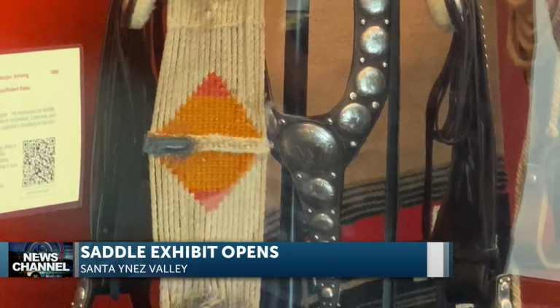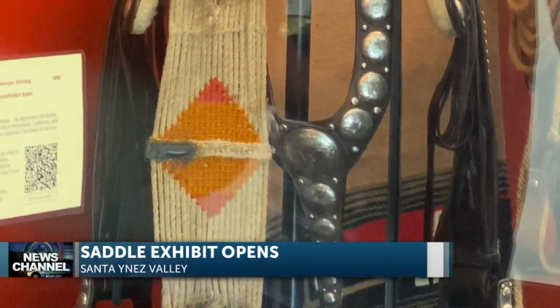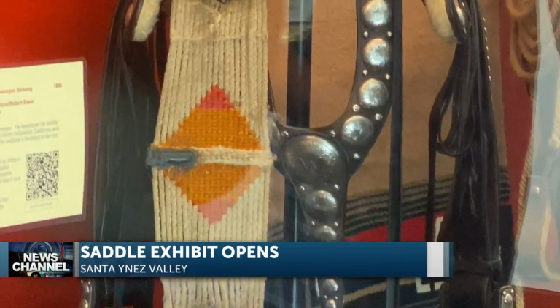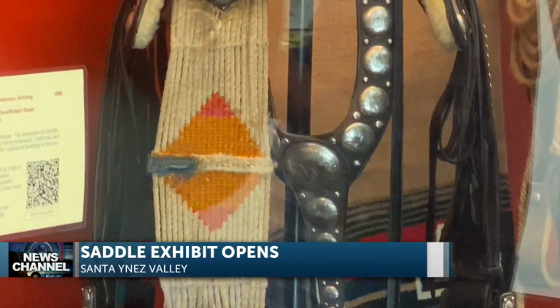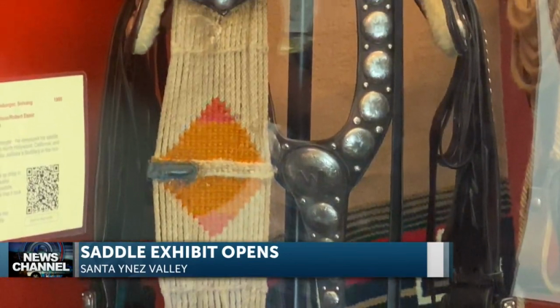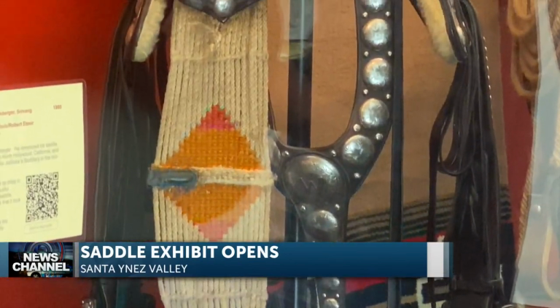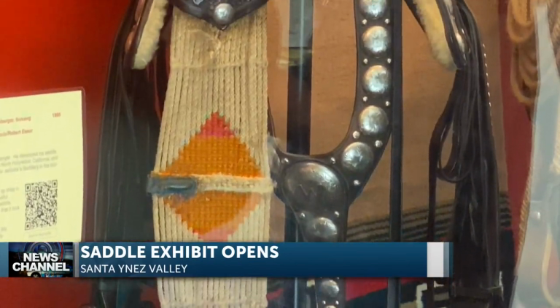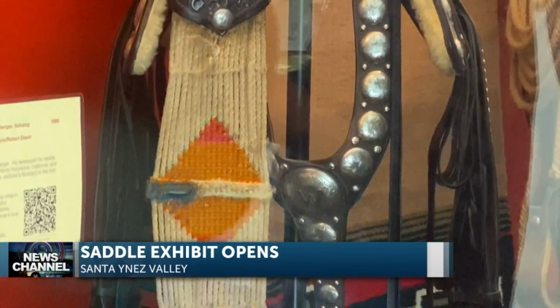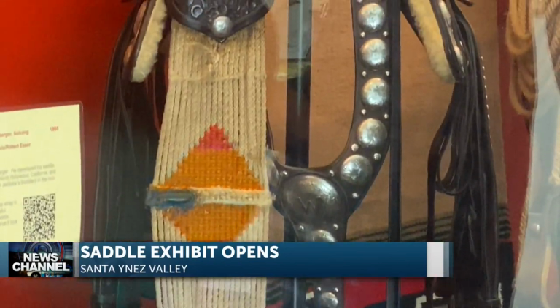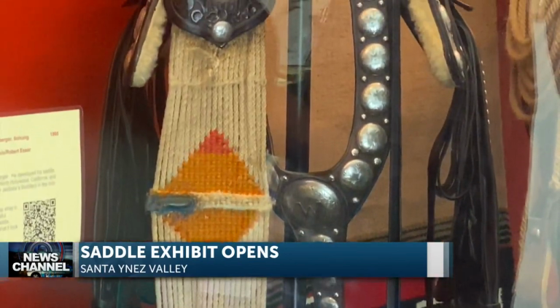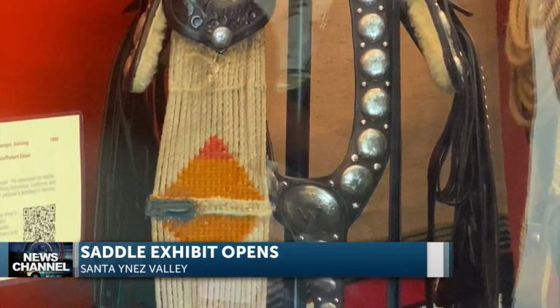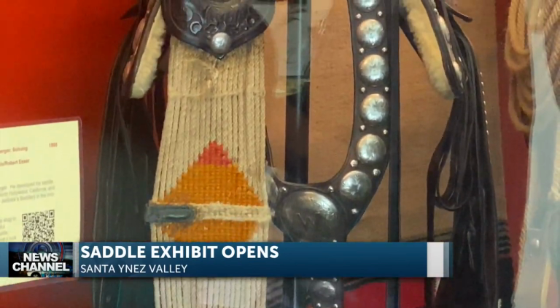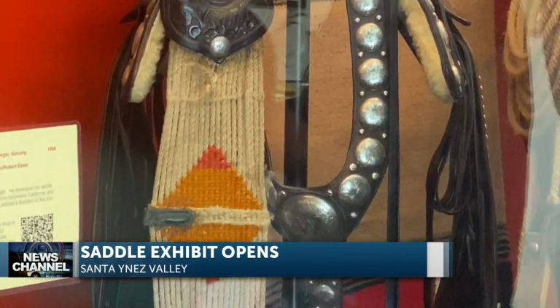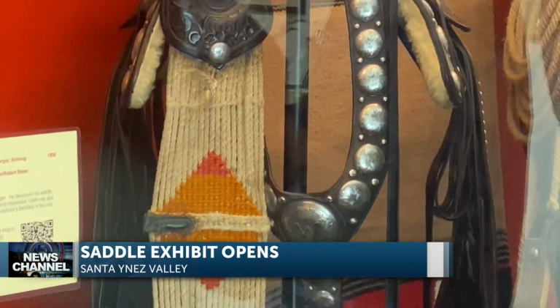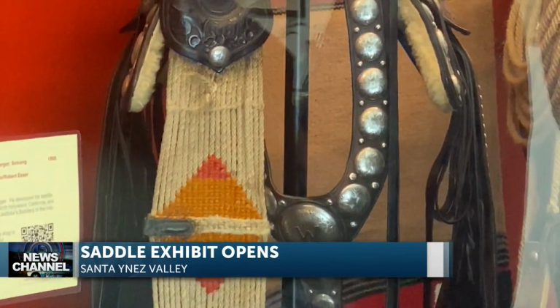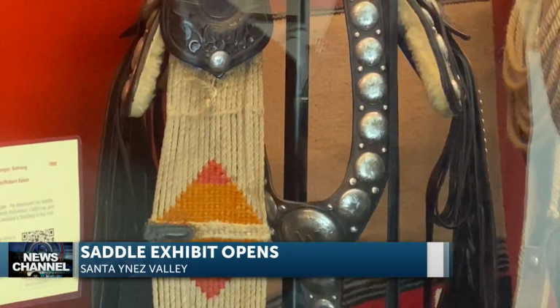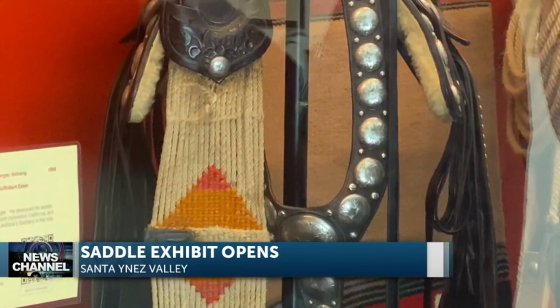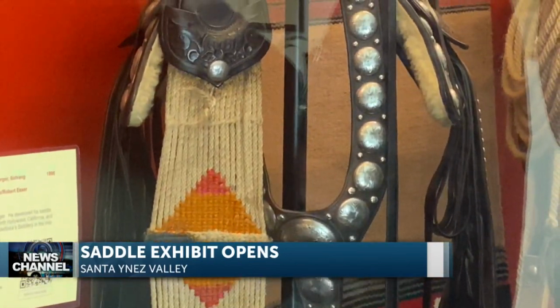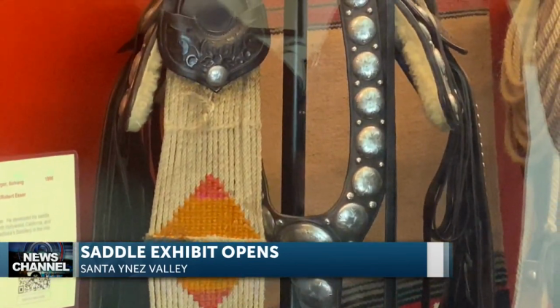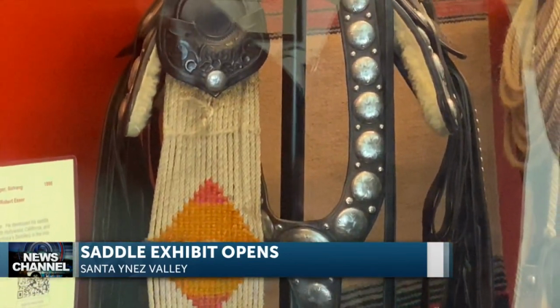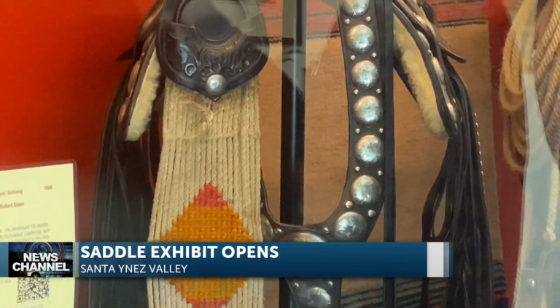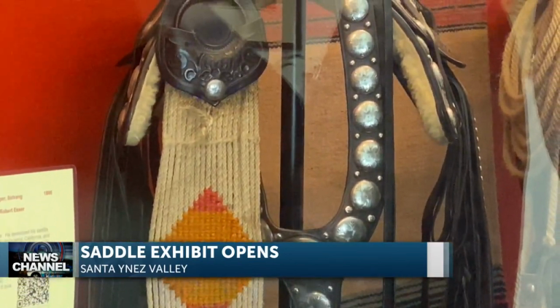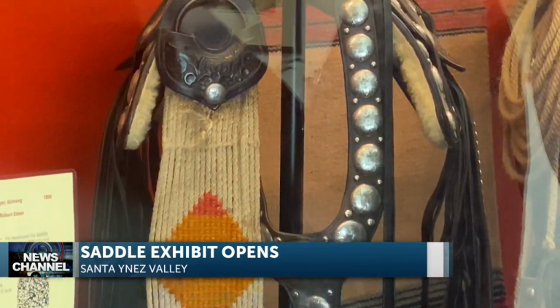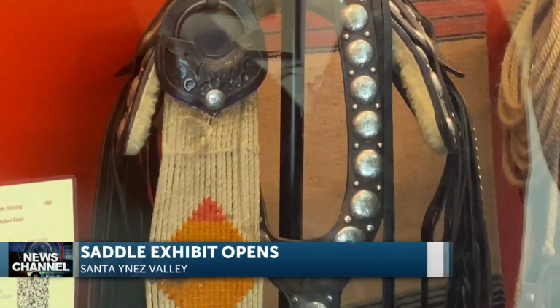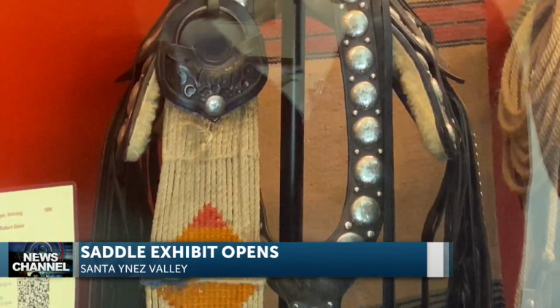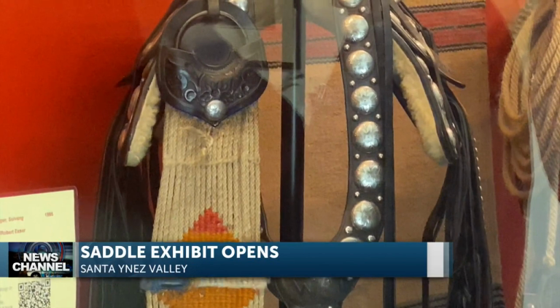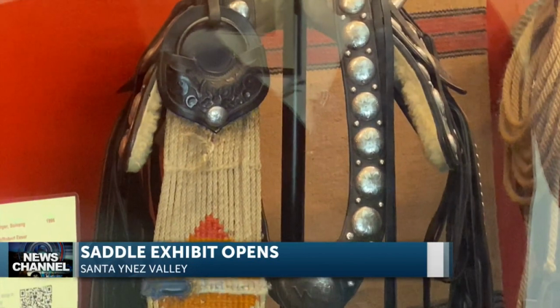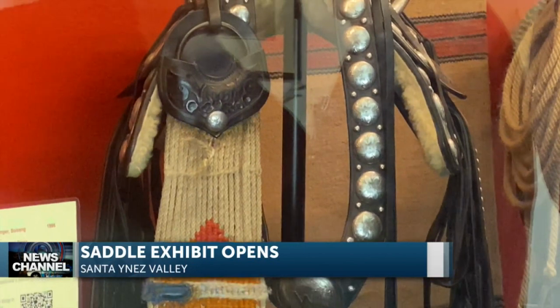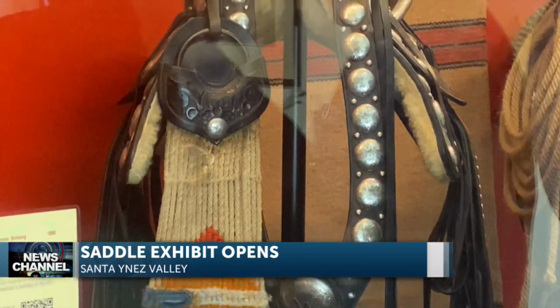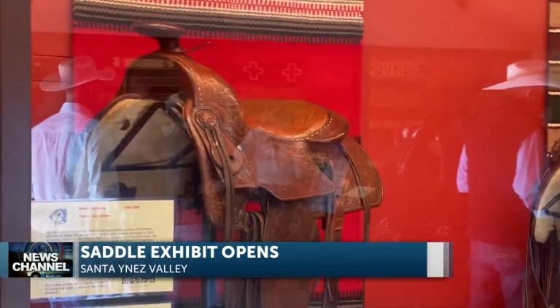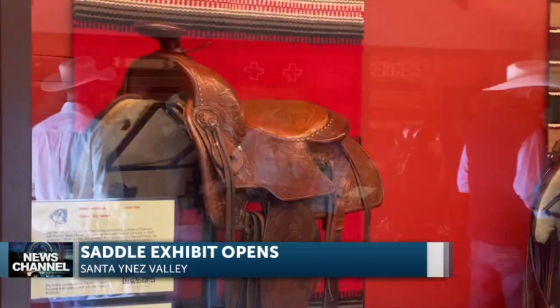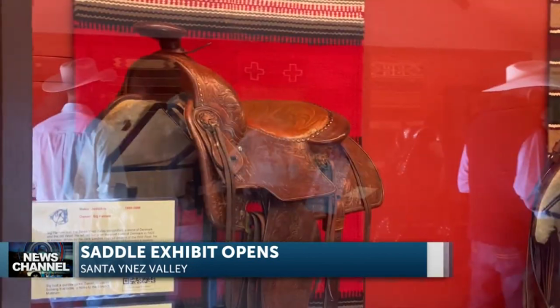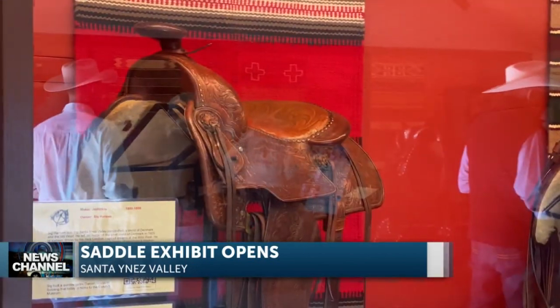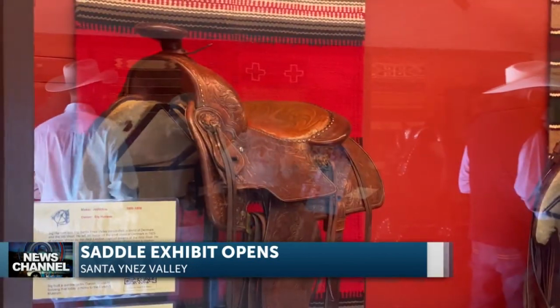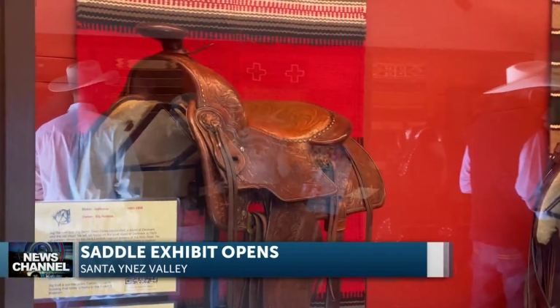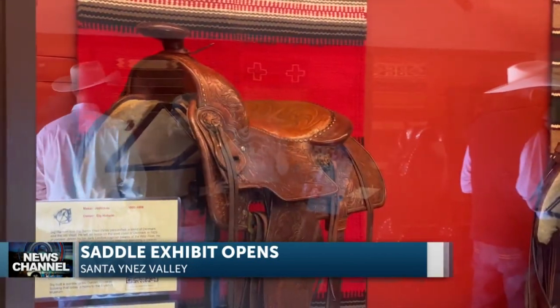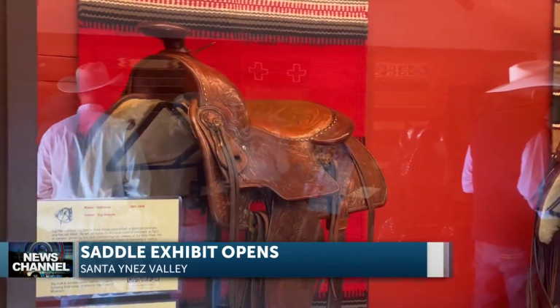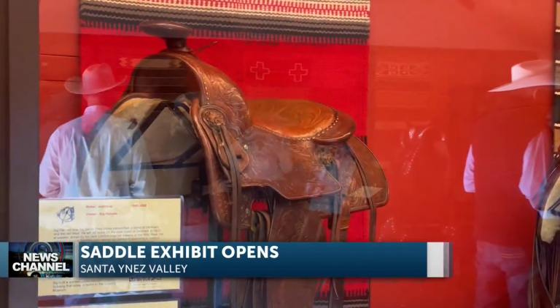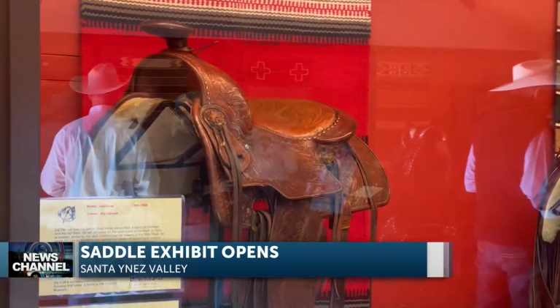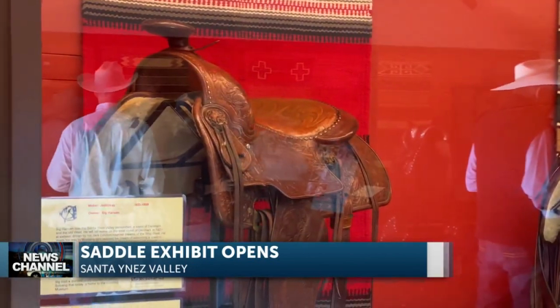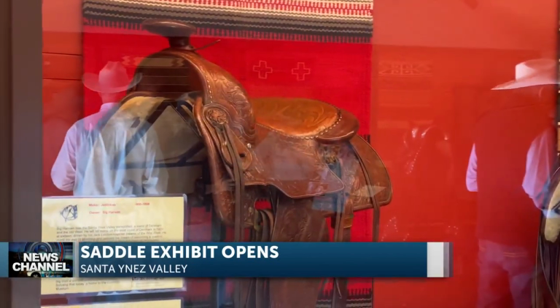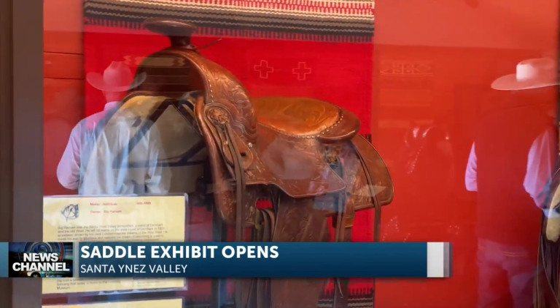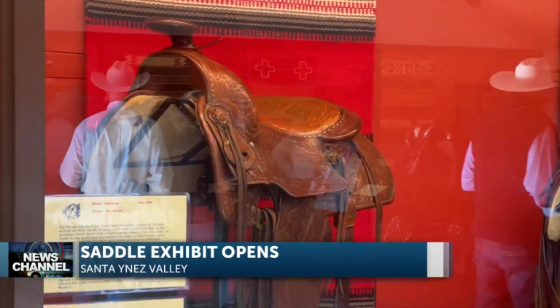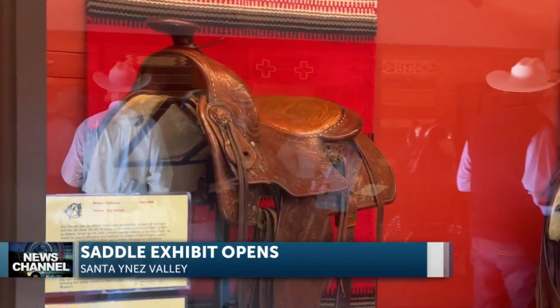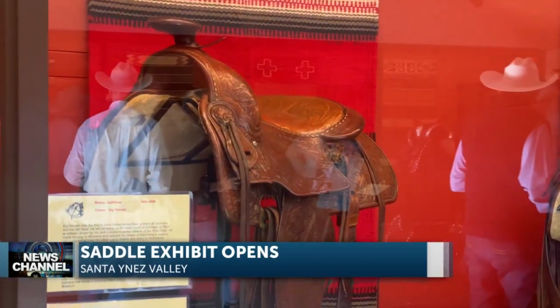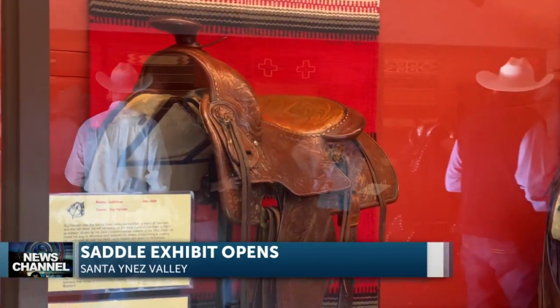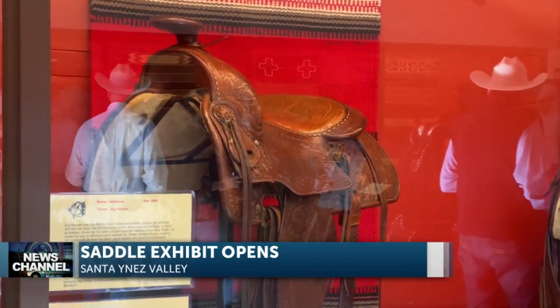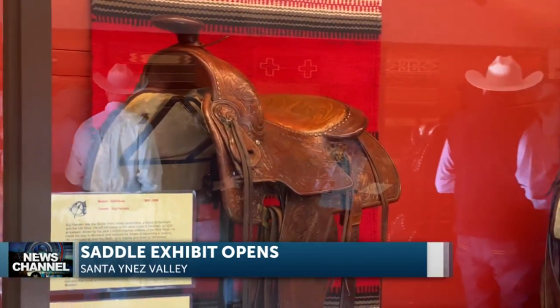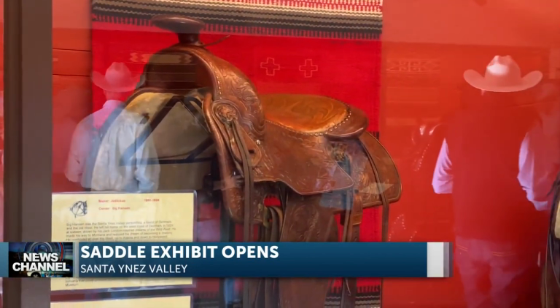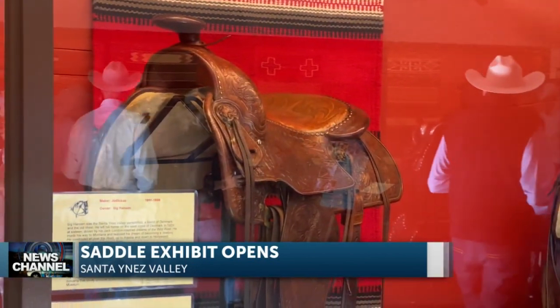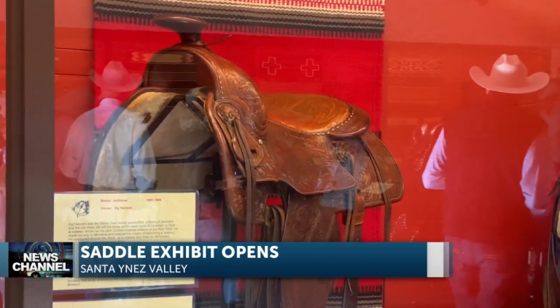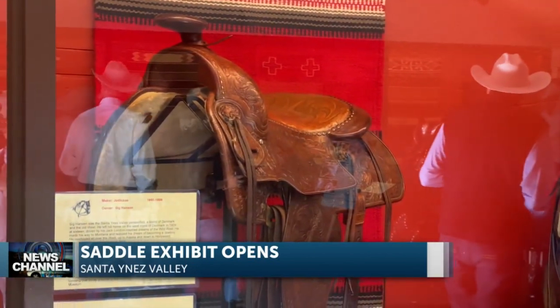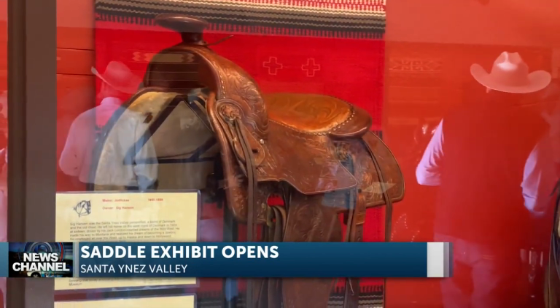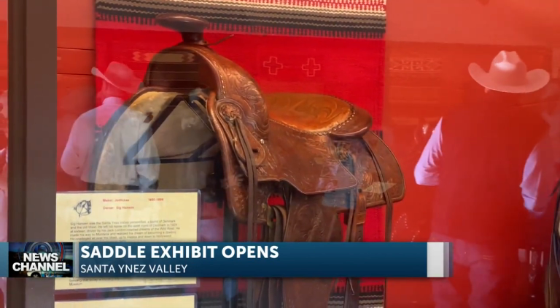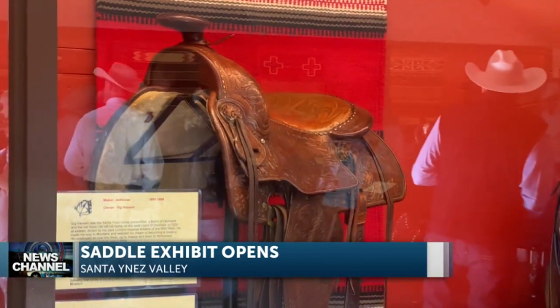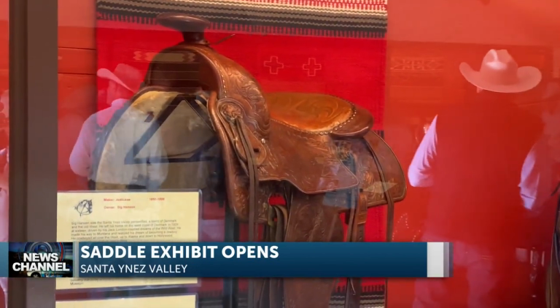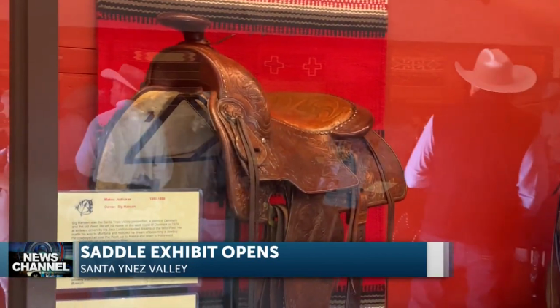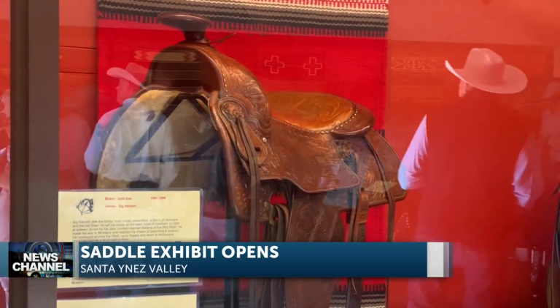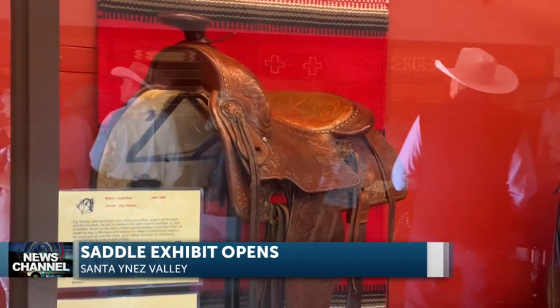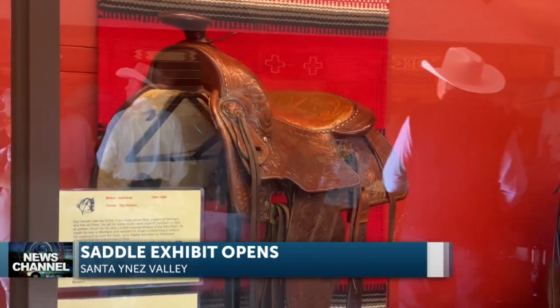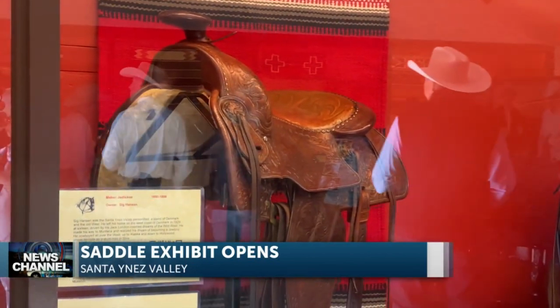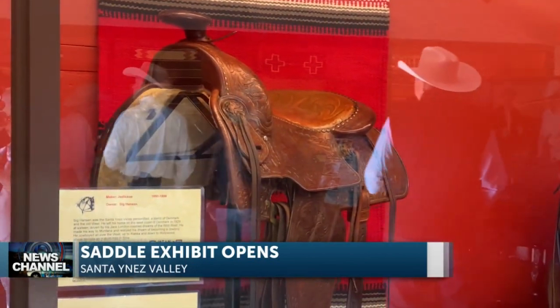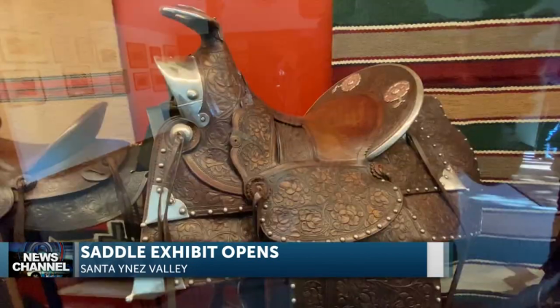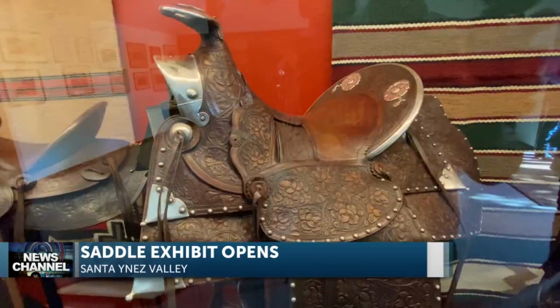The exhibit is called the Evolution of the California Stock Saddle. Saddle experts on hand for the exhibit opening said many of the saddles are in their original form.